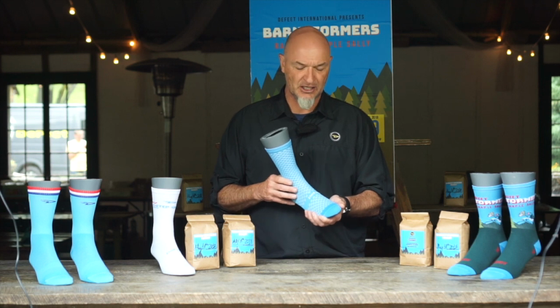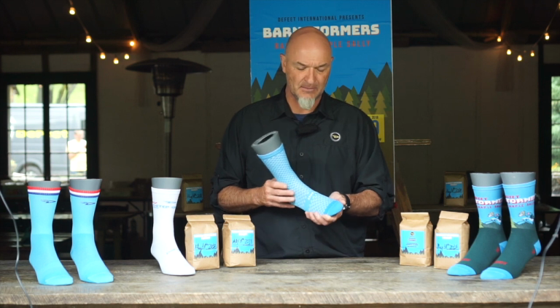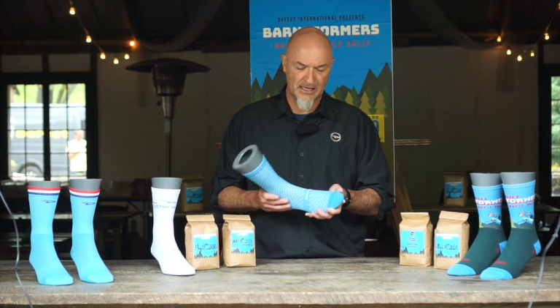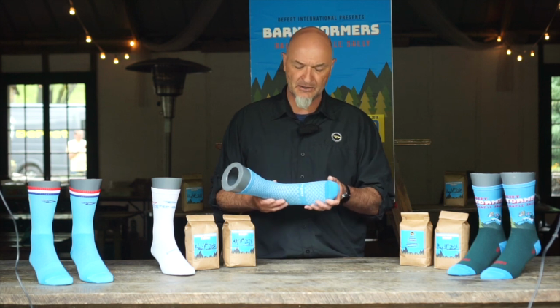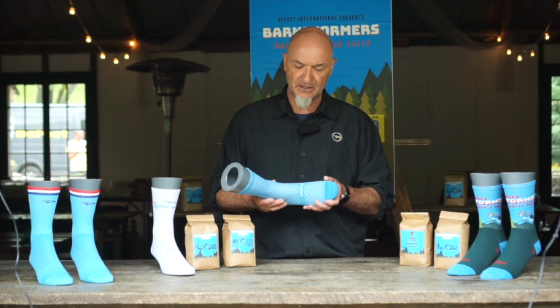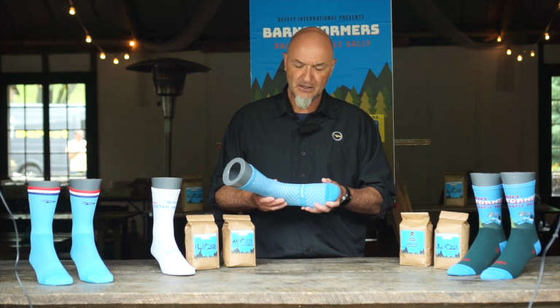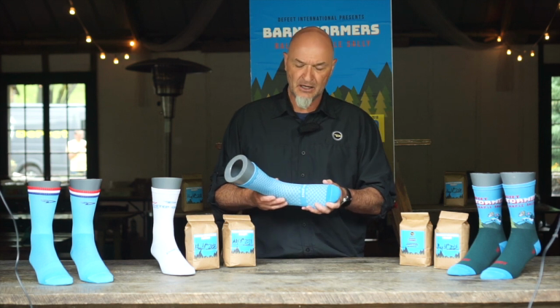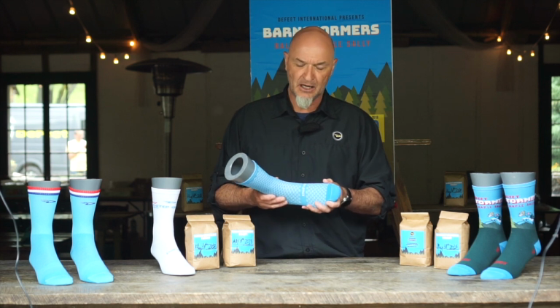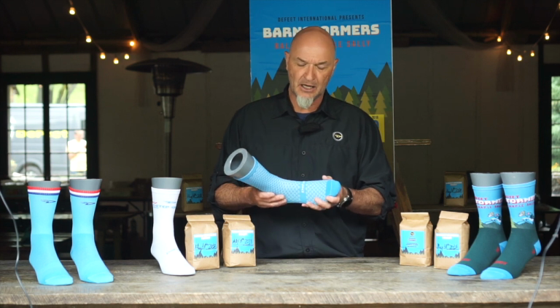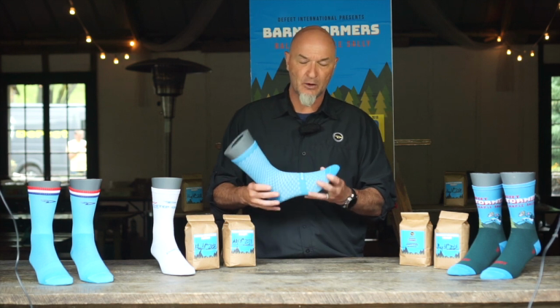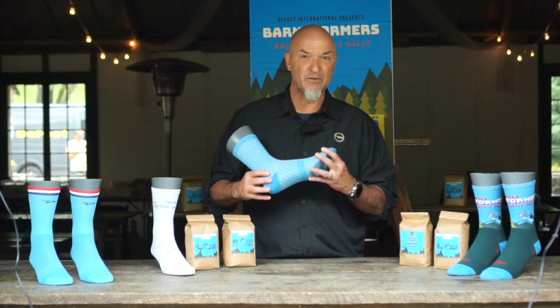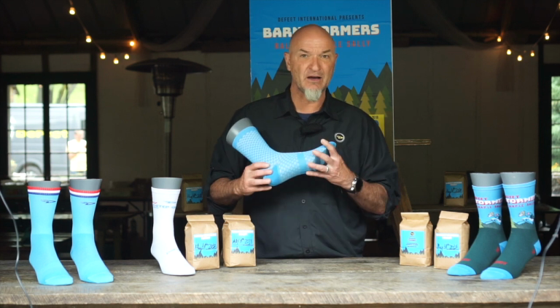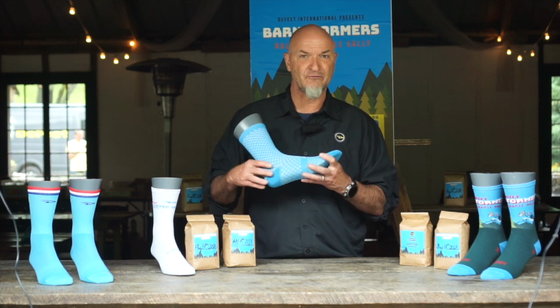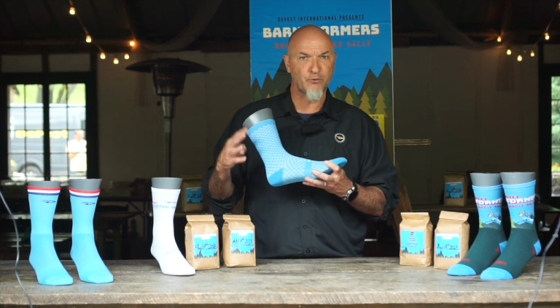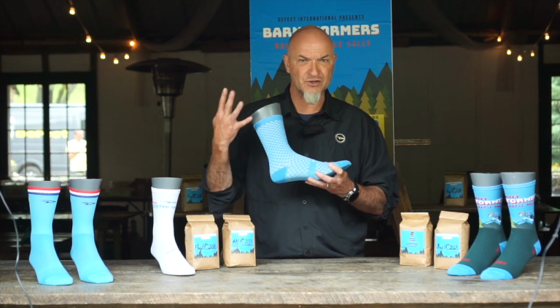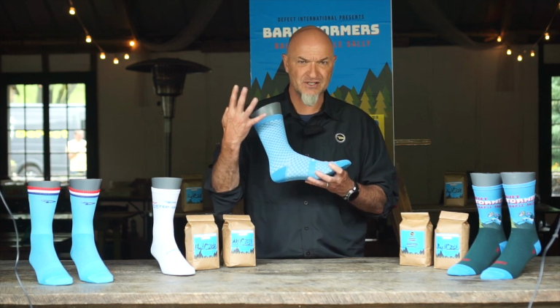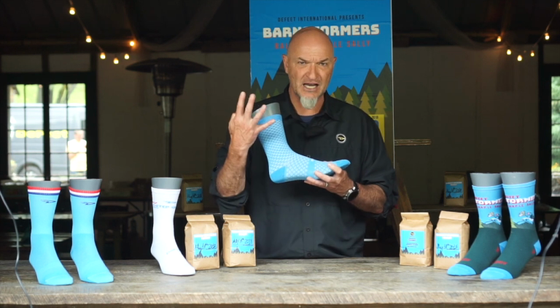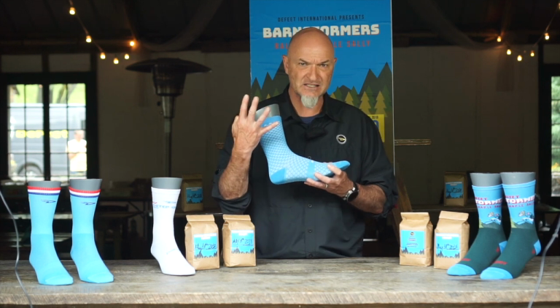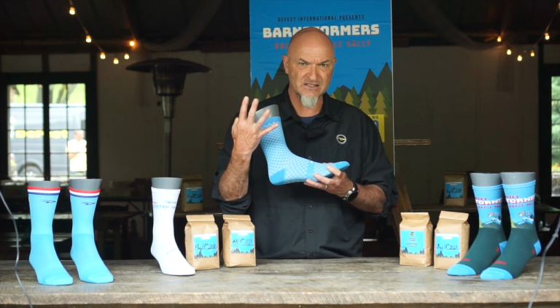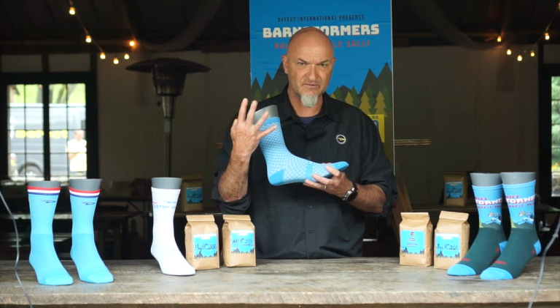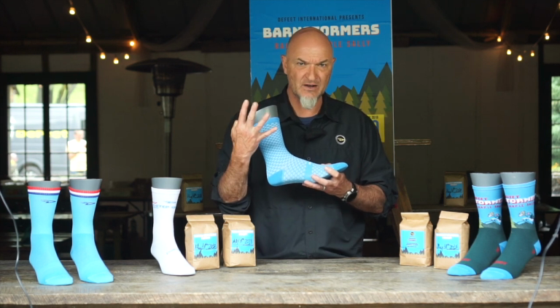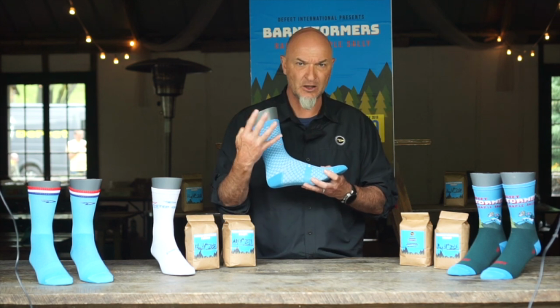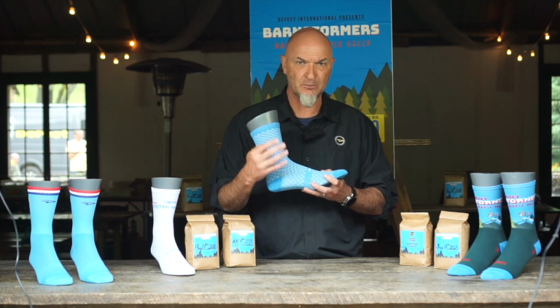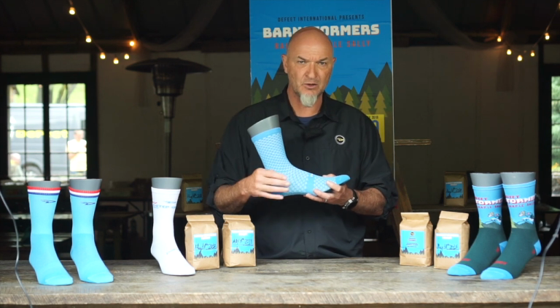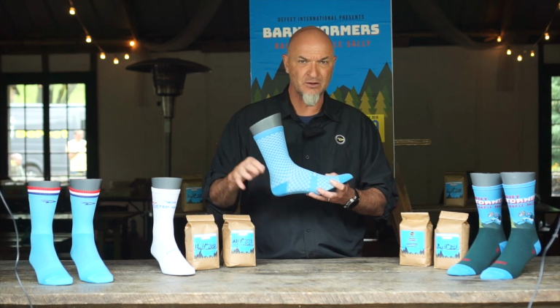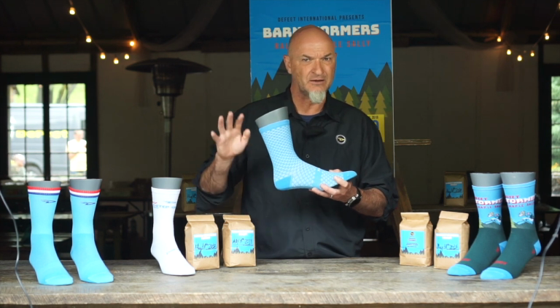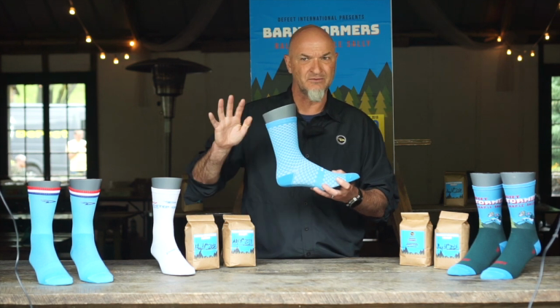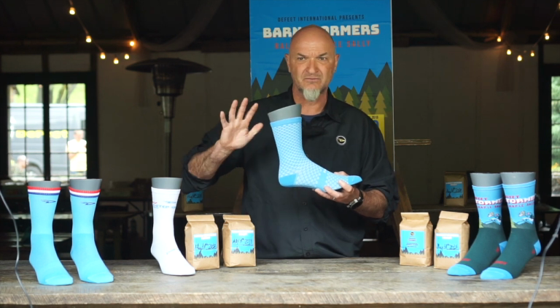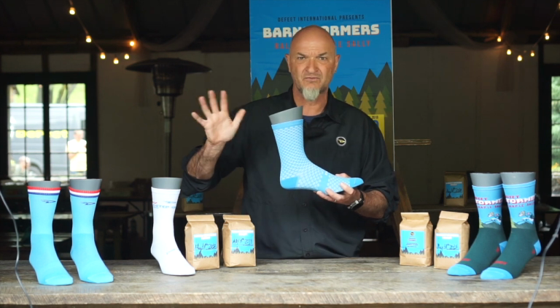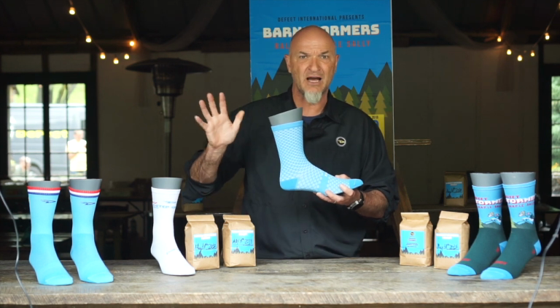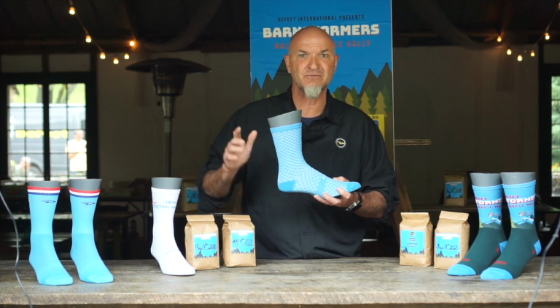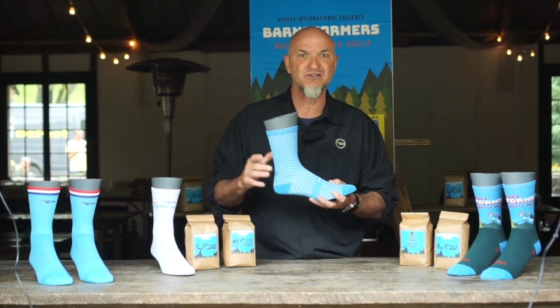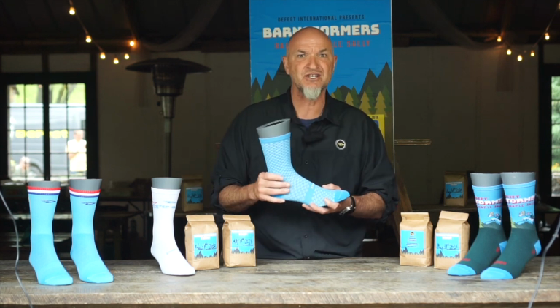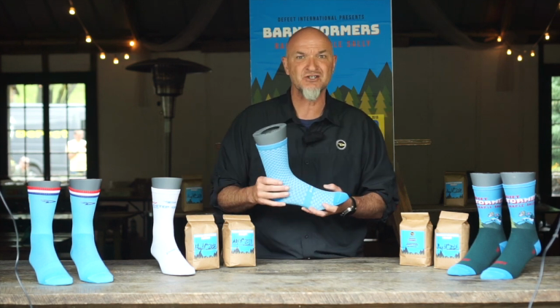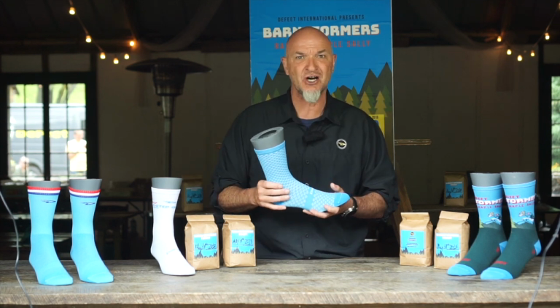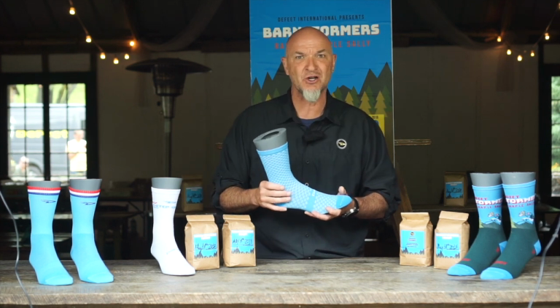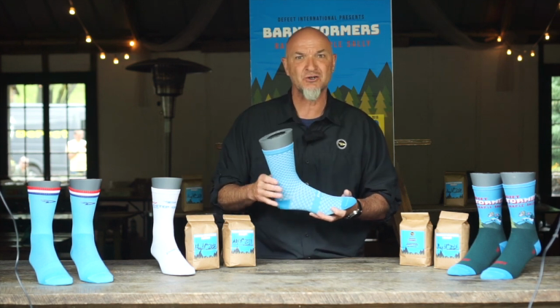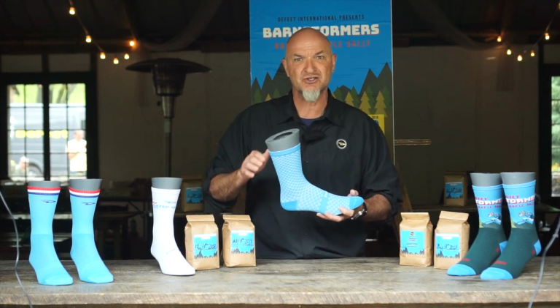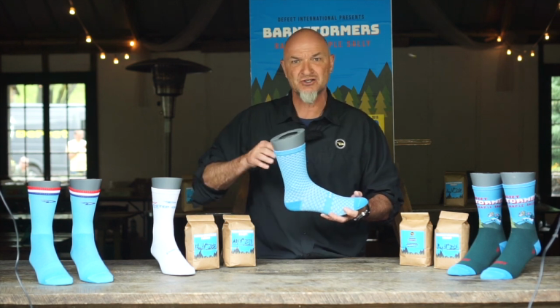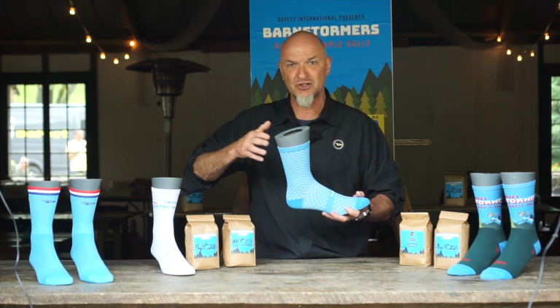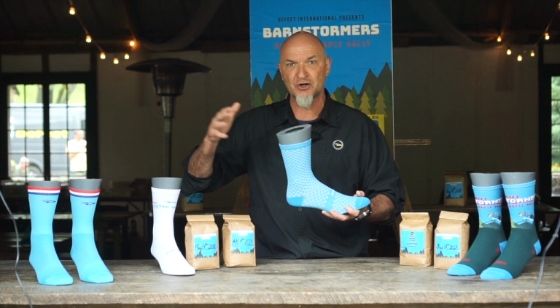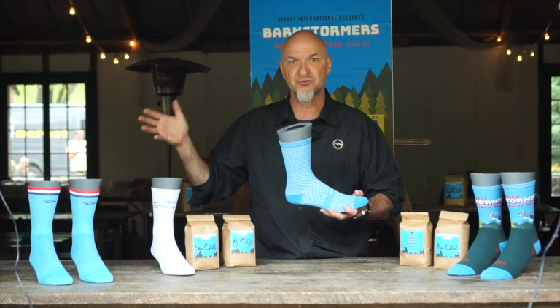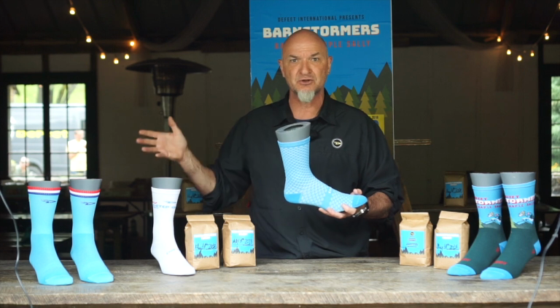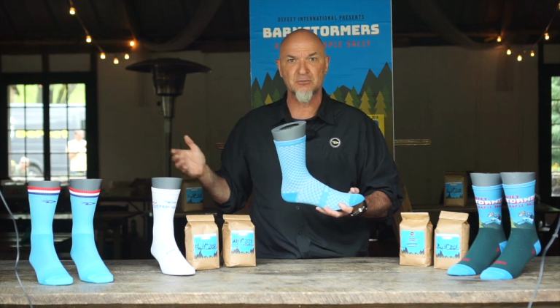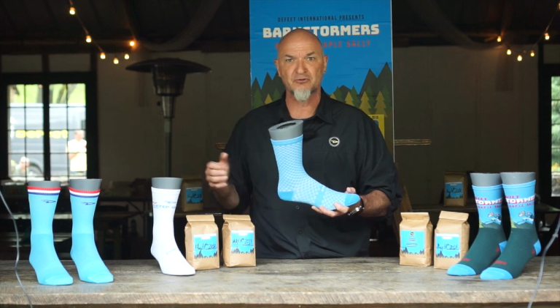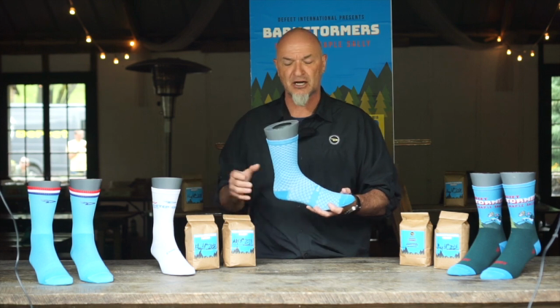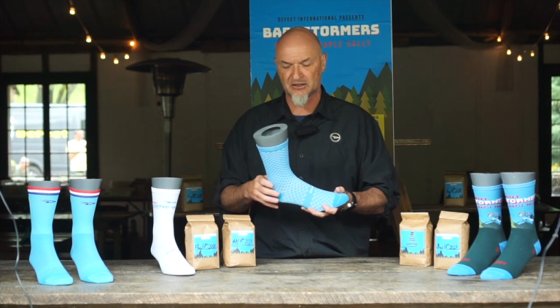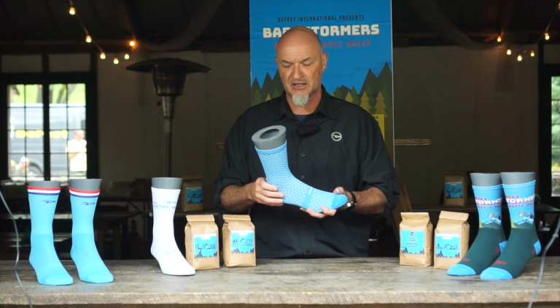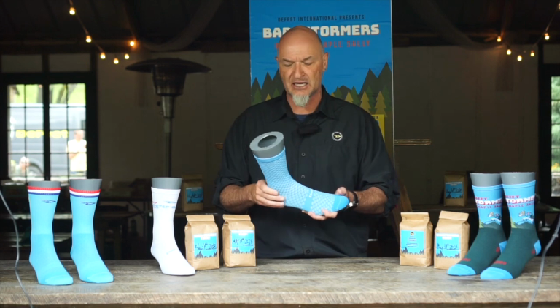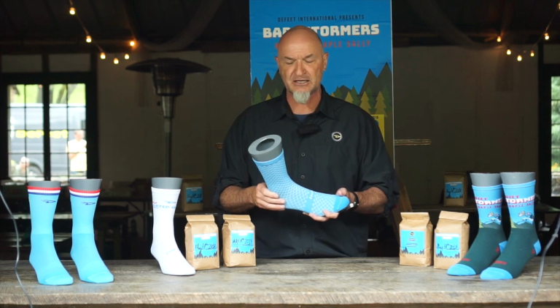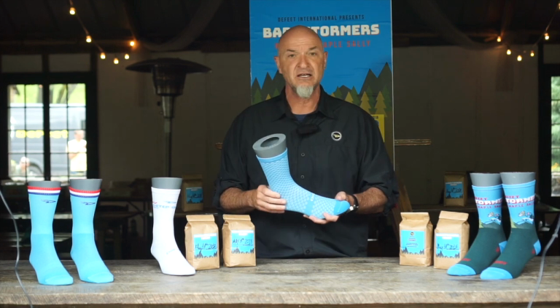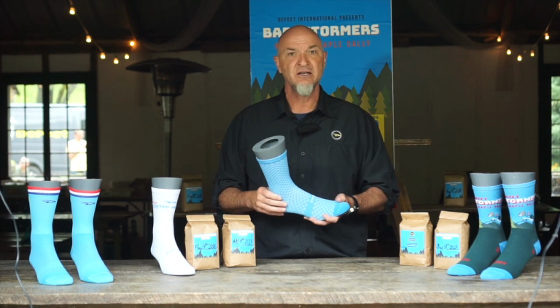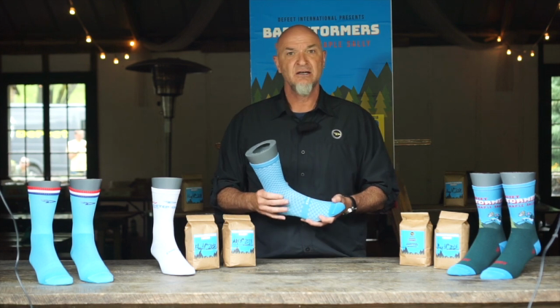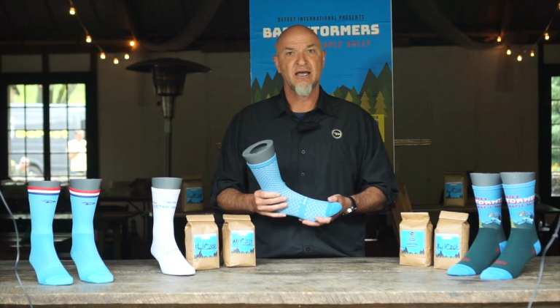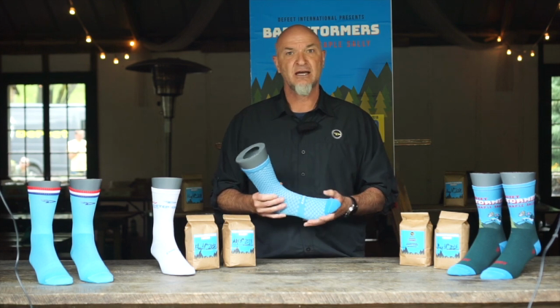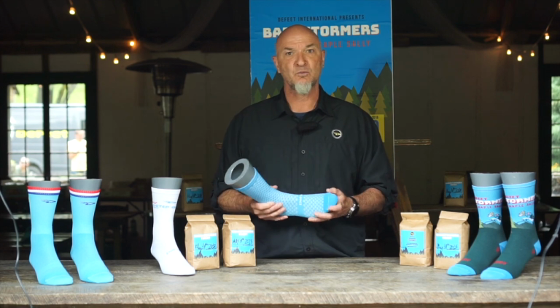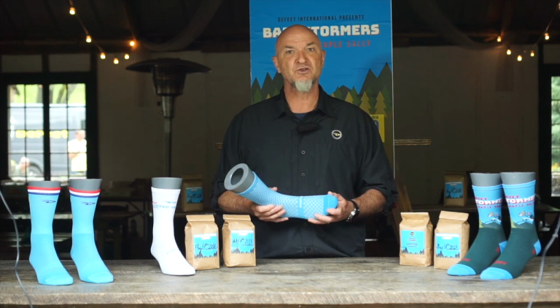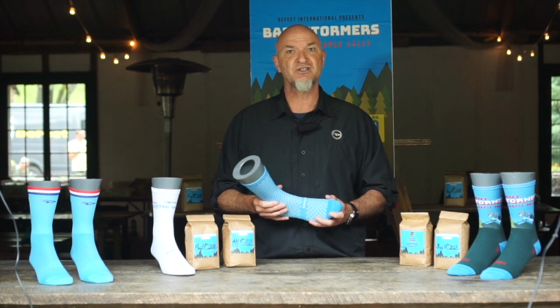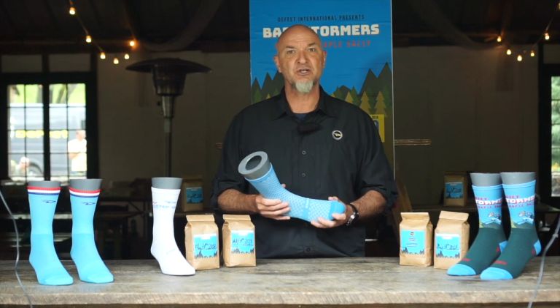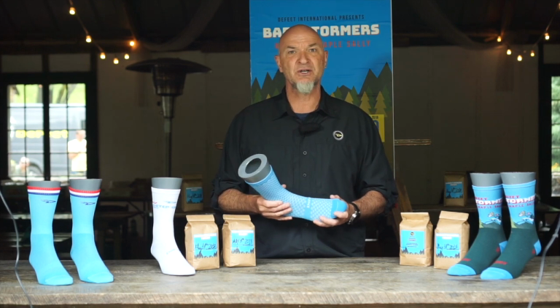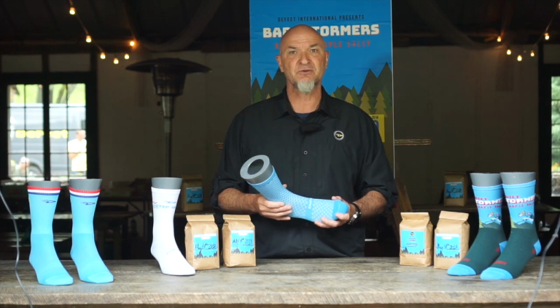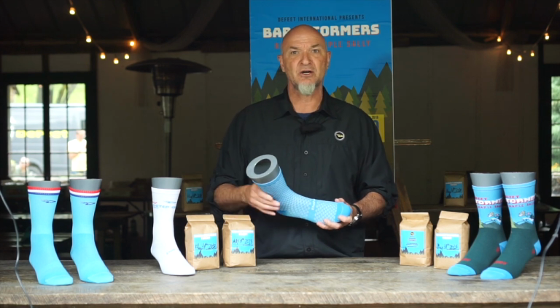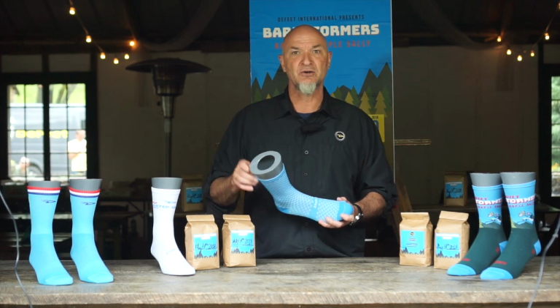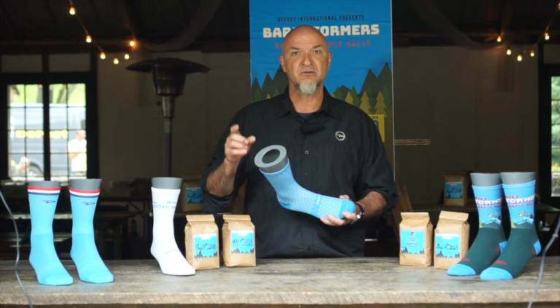Check them out. We've got four sizes available and five or six colors as you go through the product line, and we'll see you on the road.